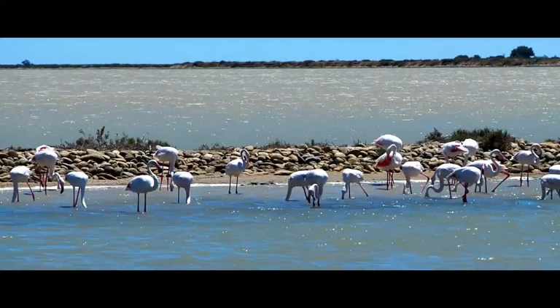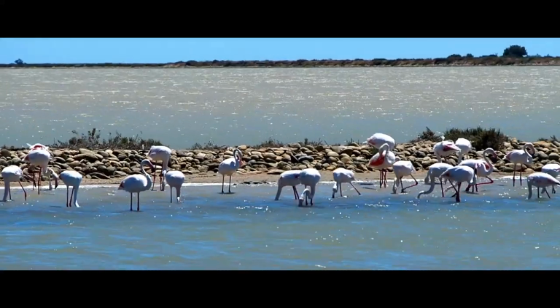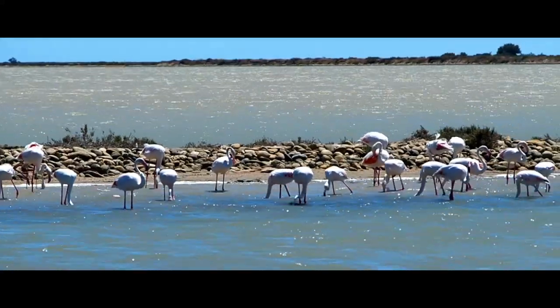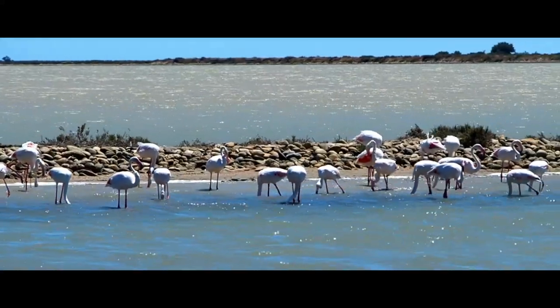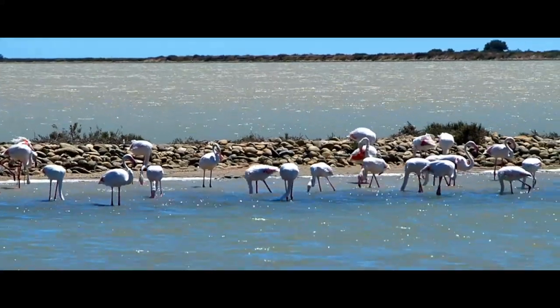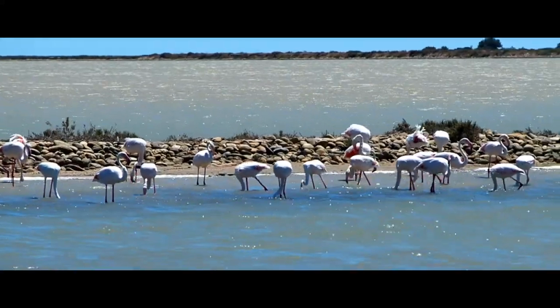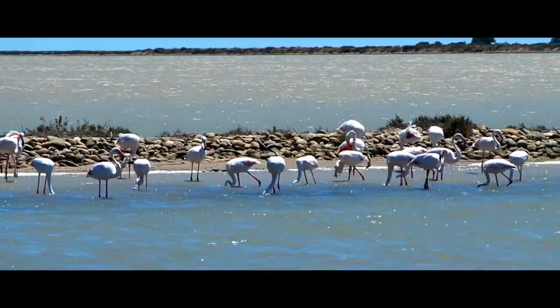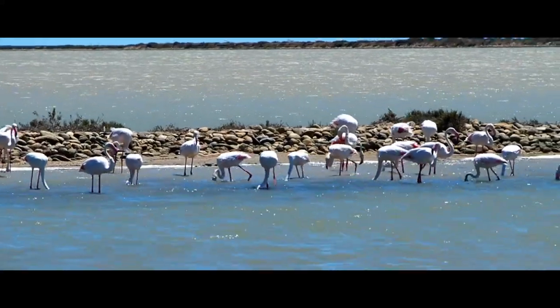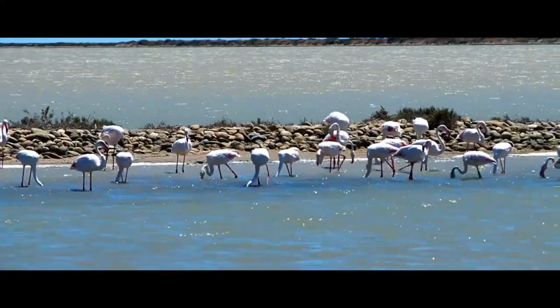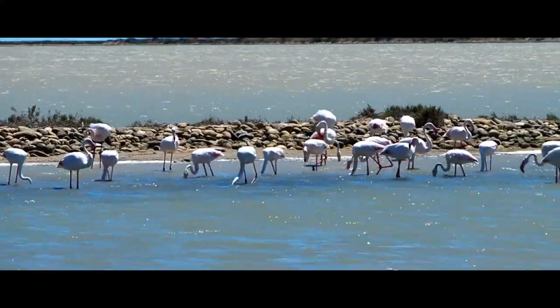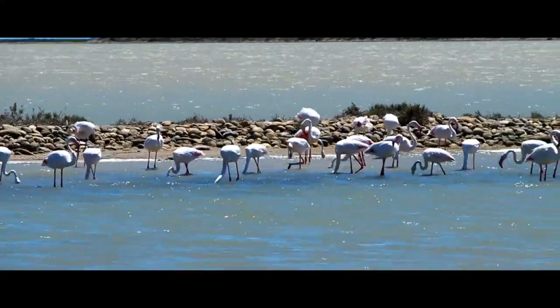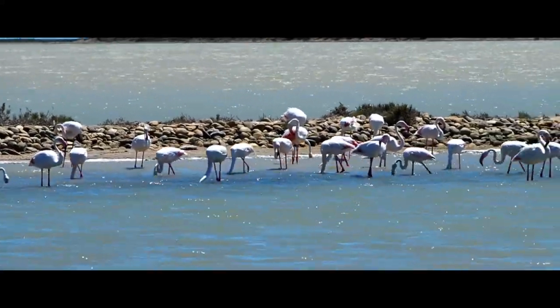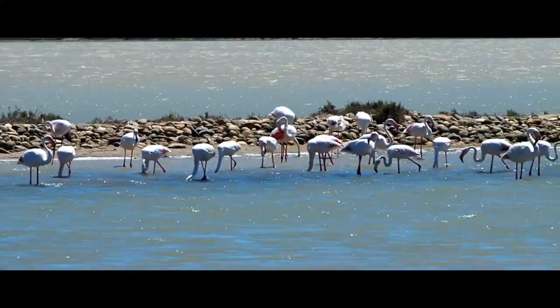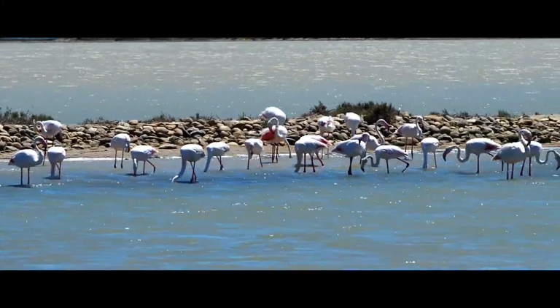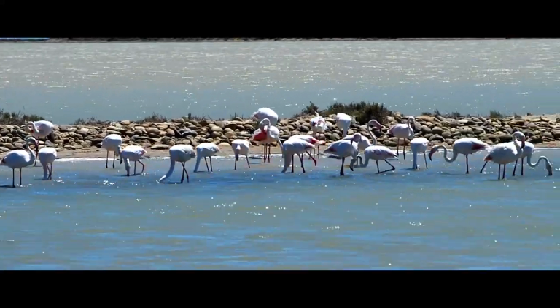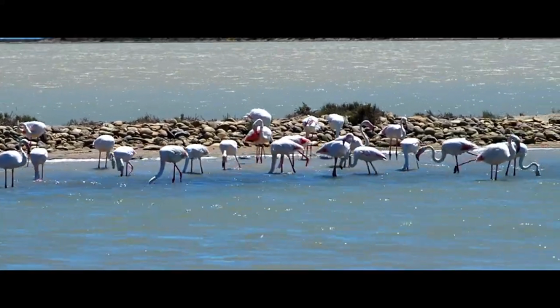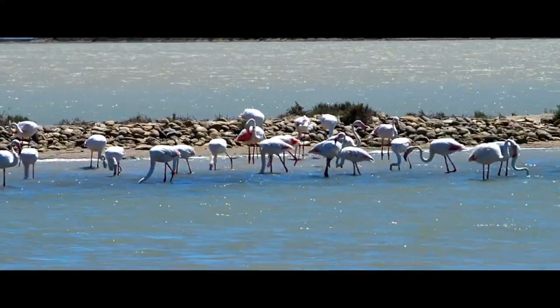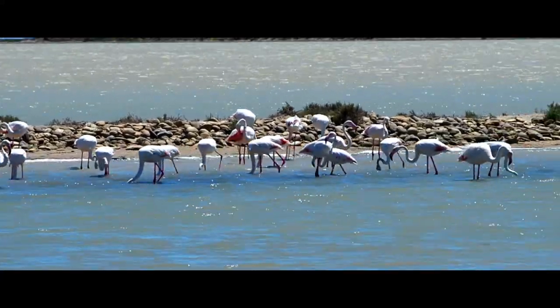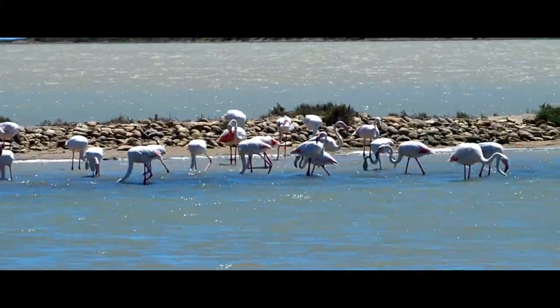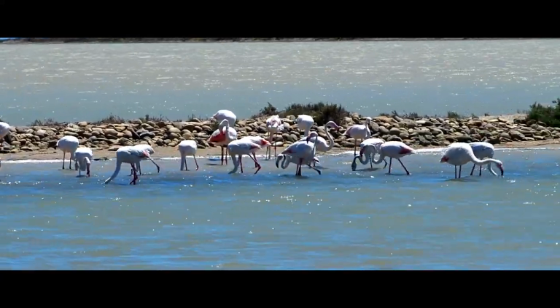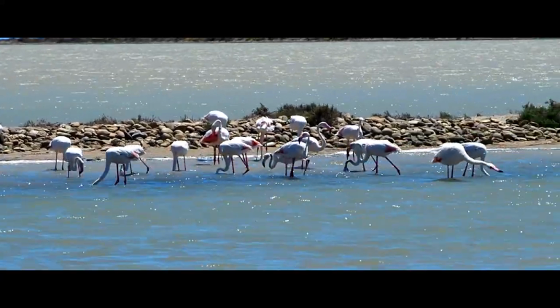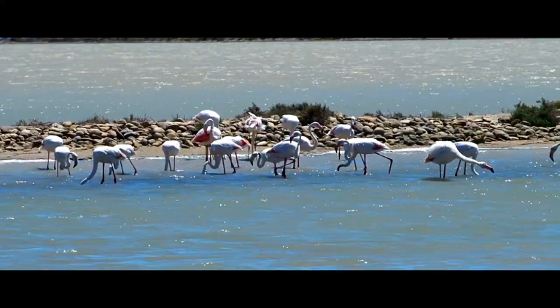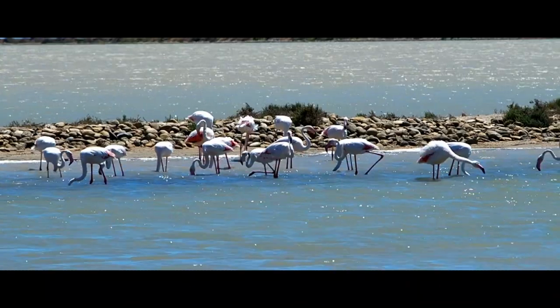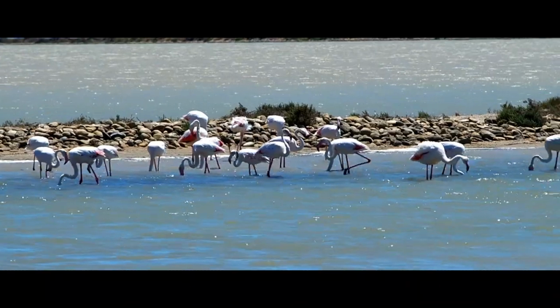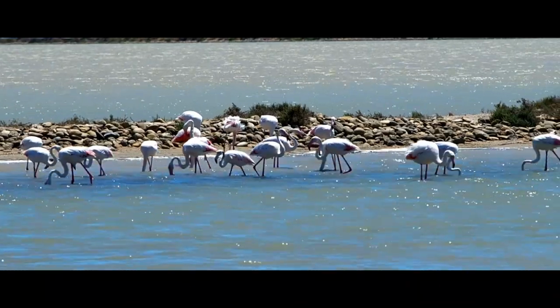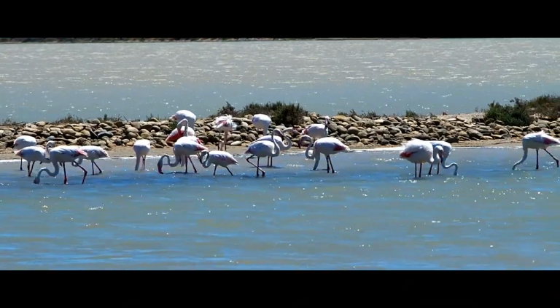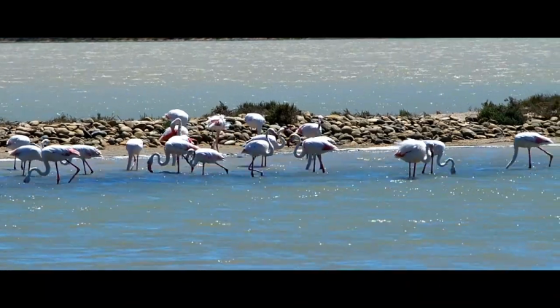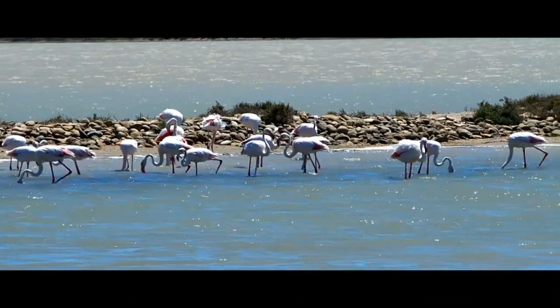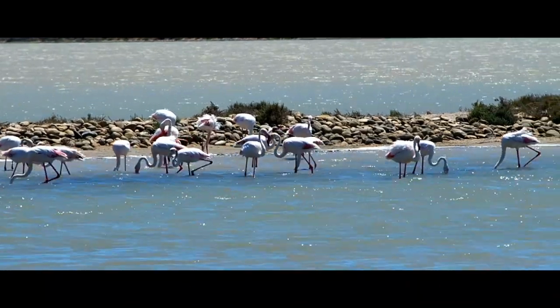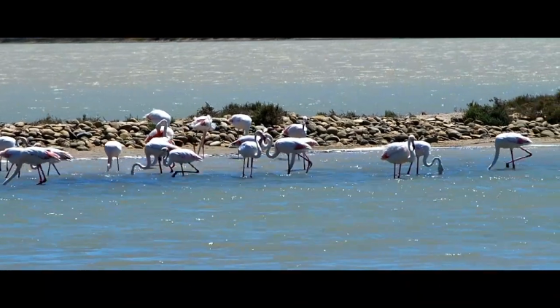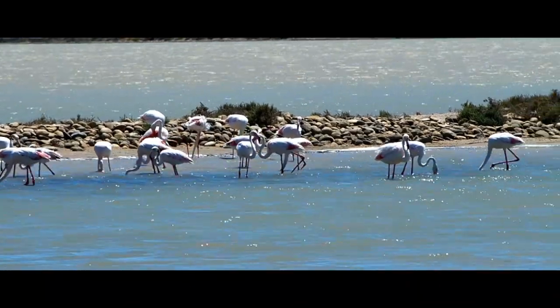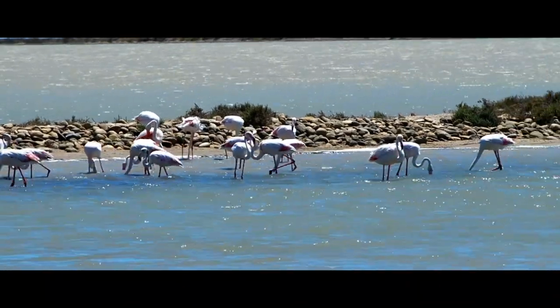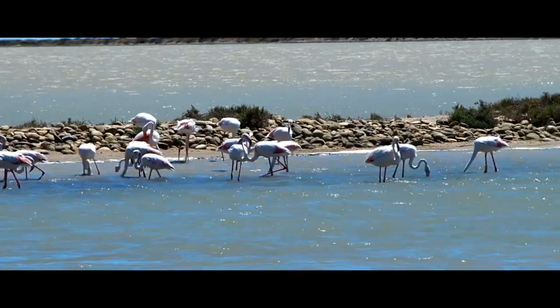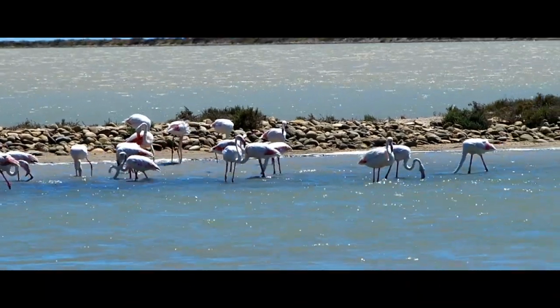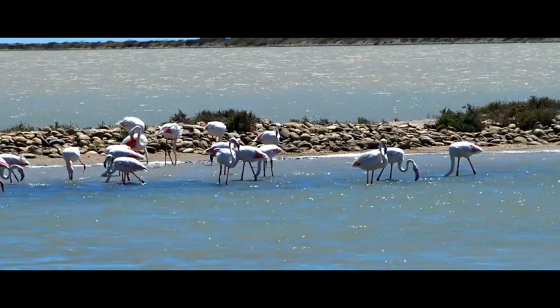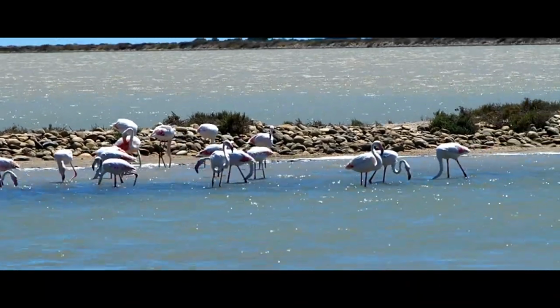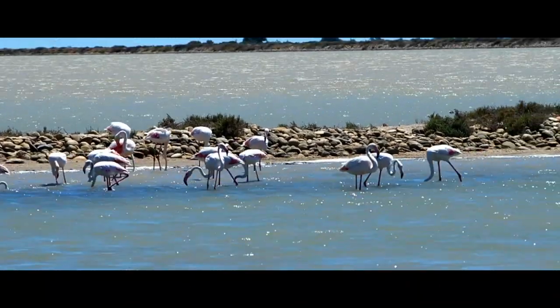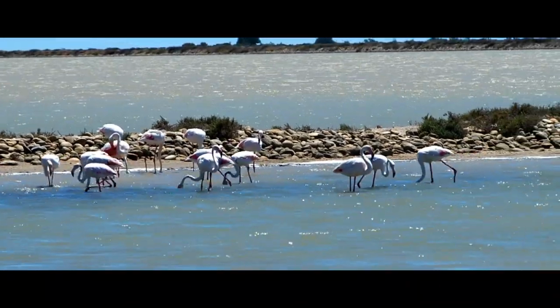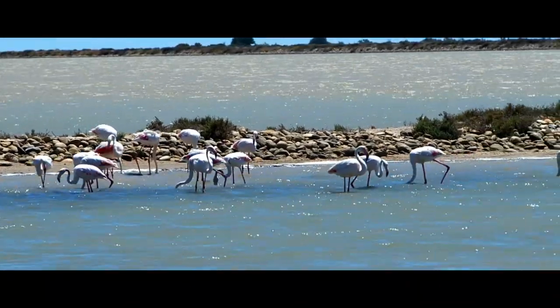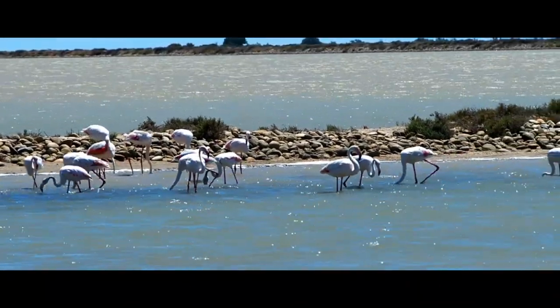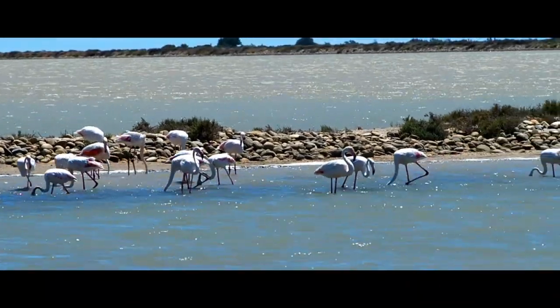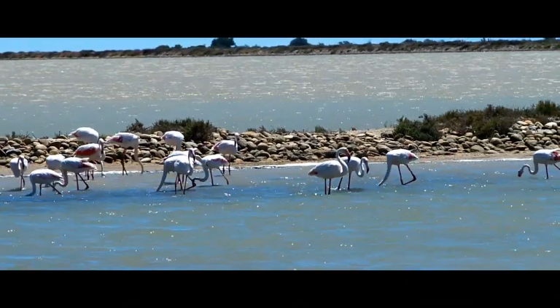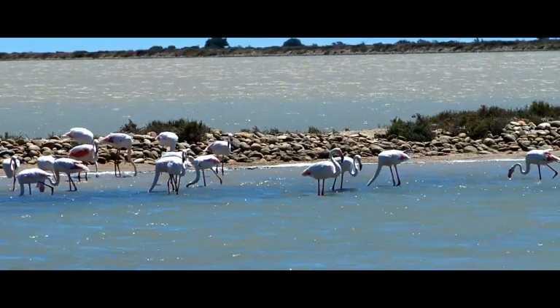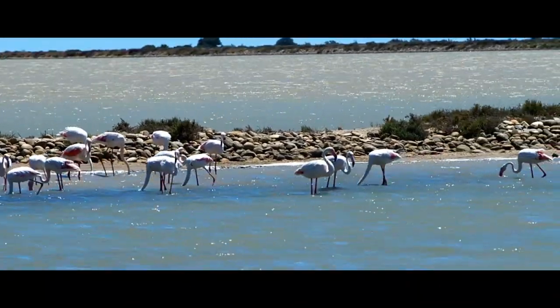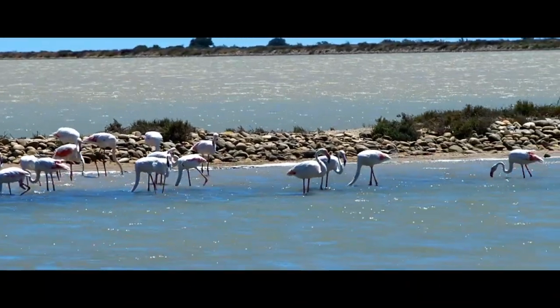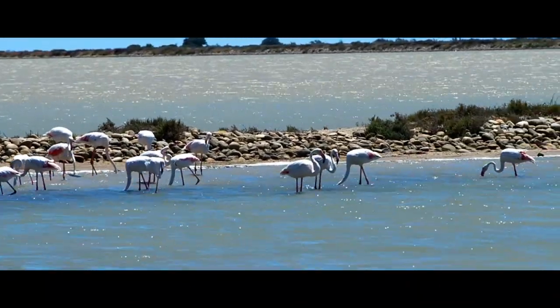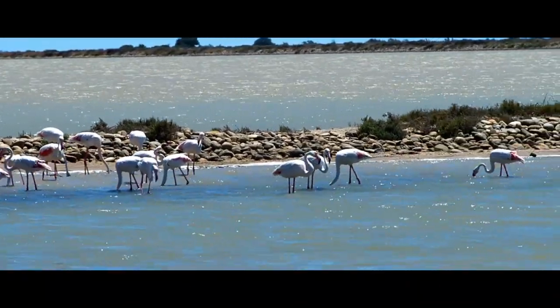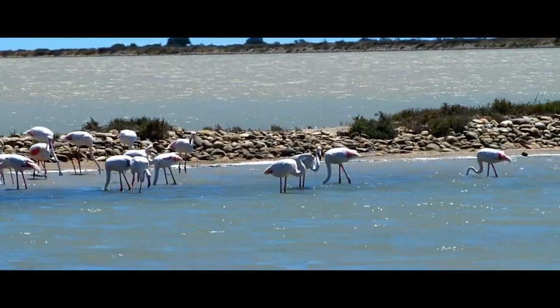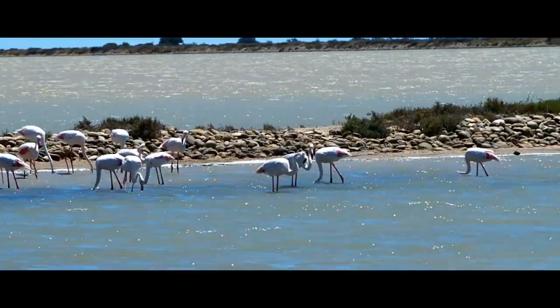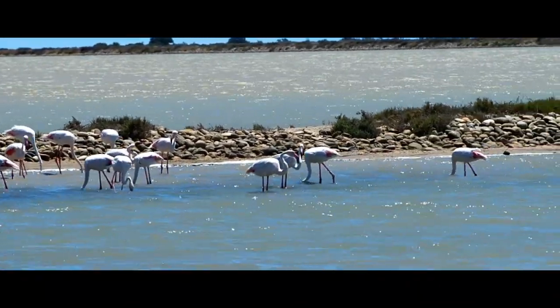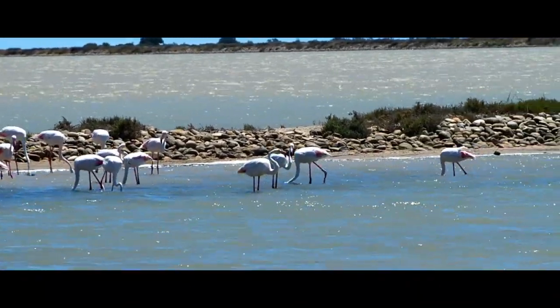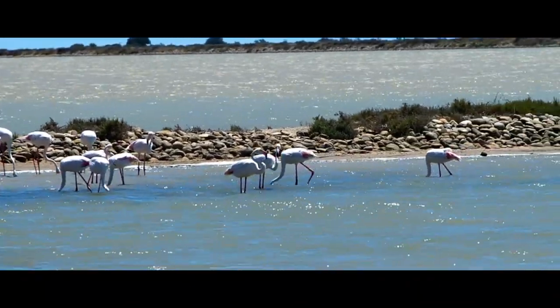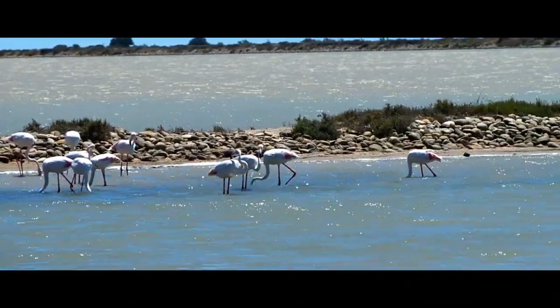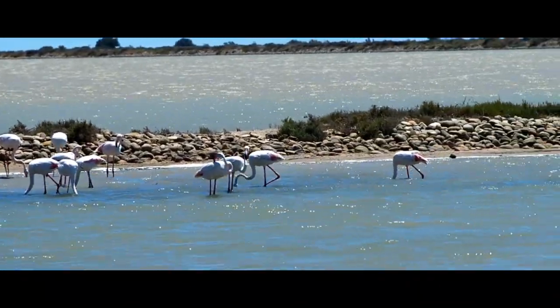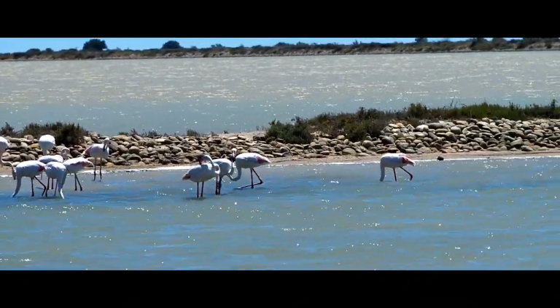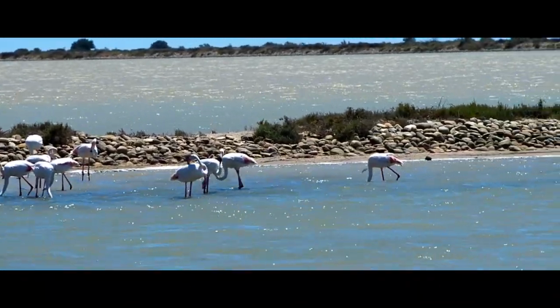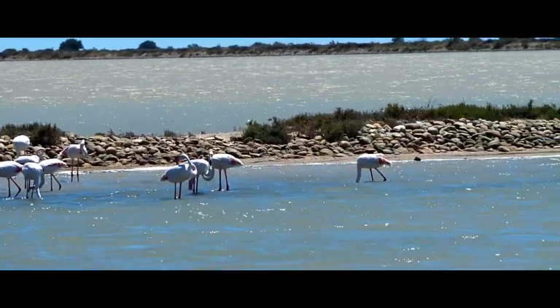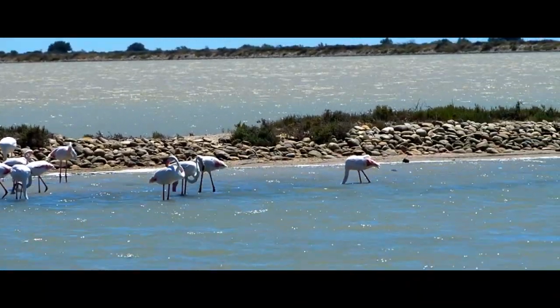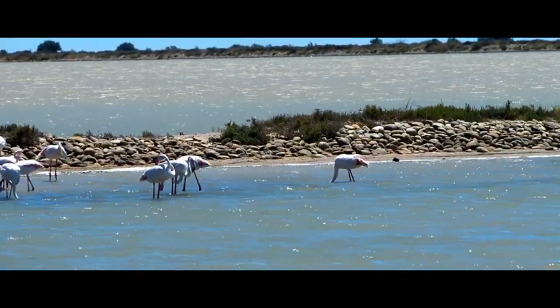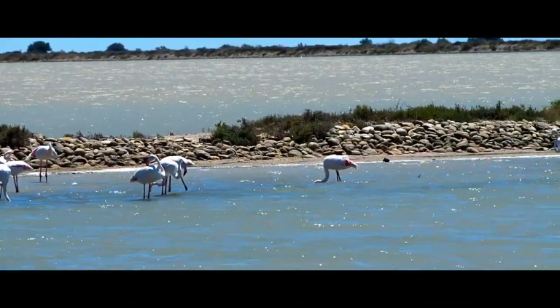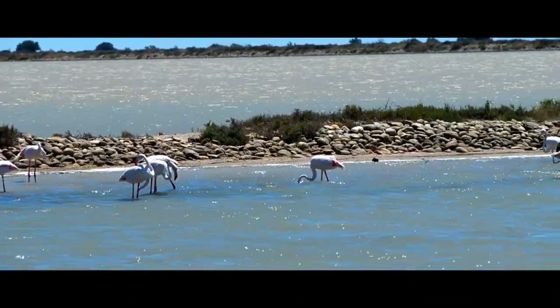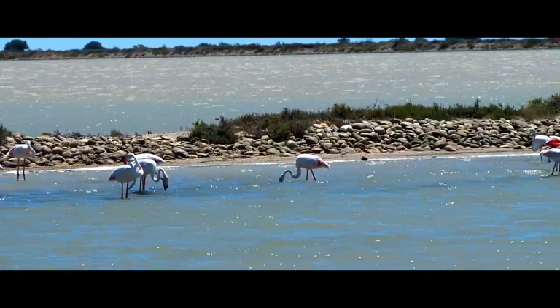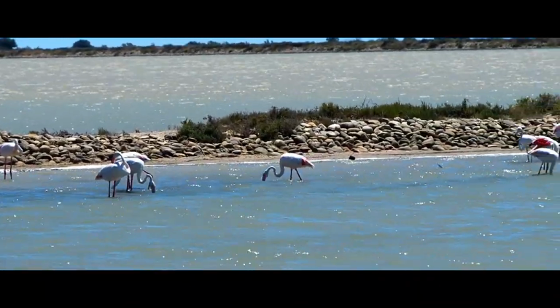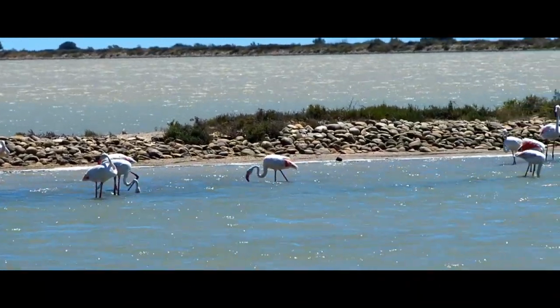On our way back we got lucky once again and saw a third group of wild-living flamingos, which were once again a privilege to watch.